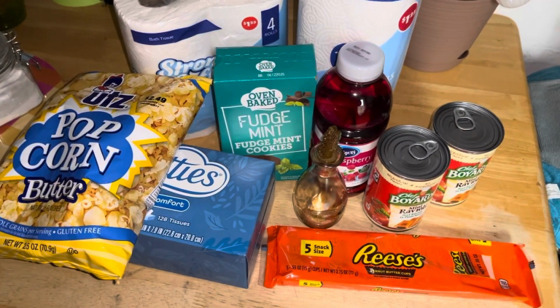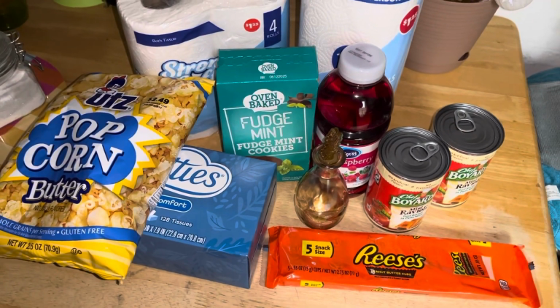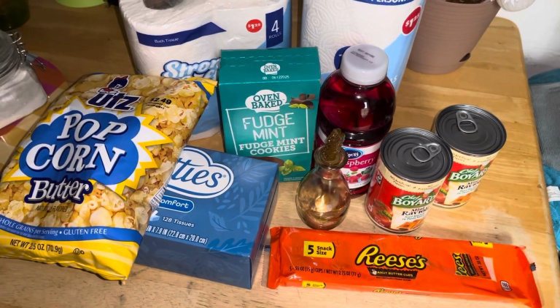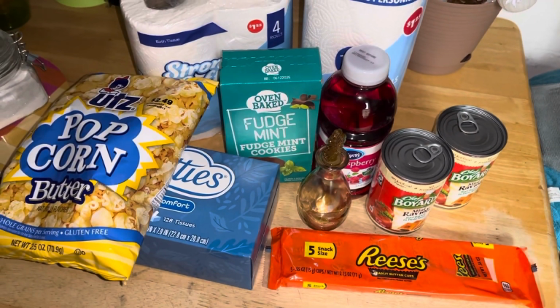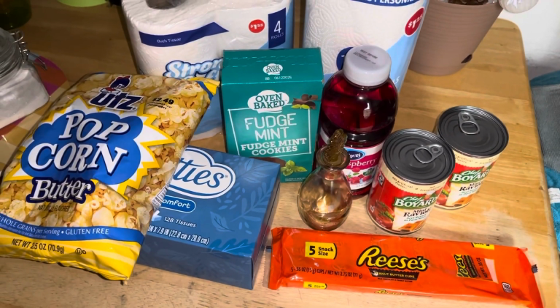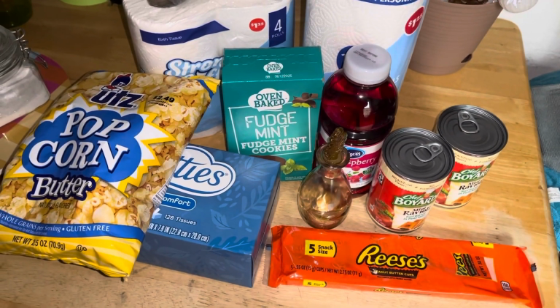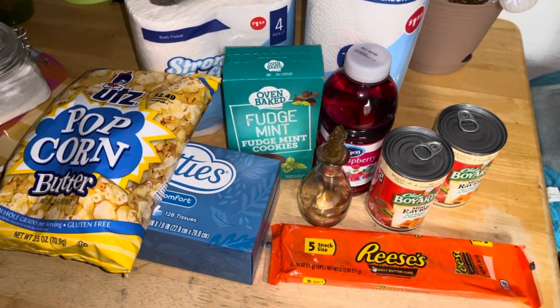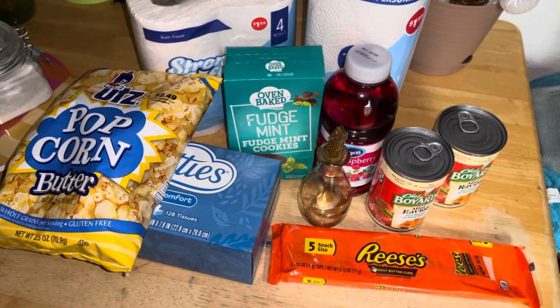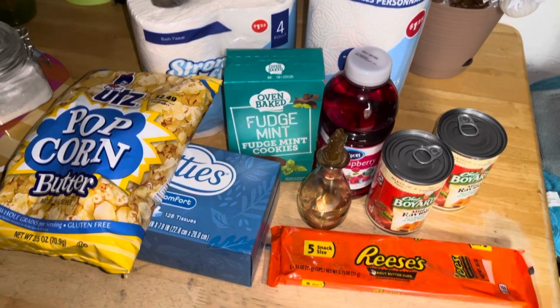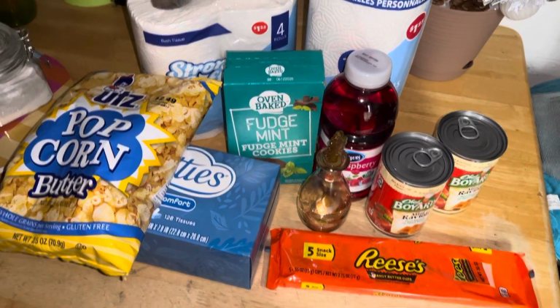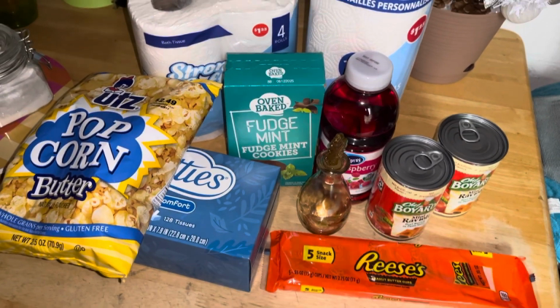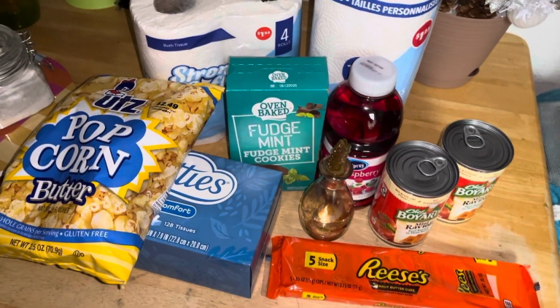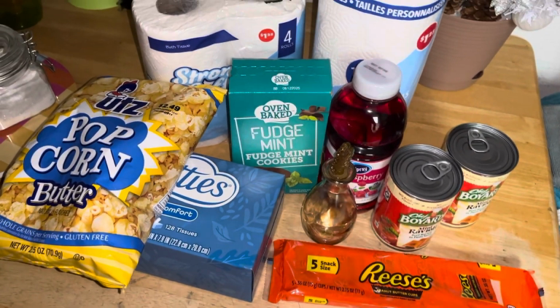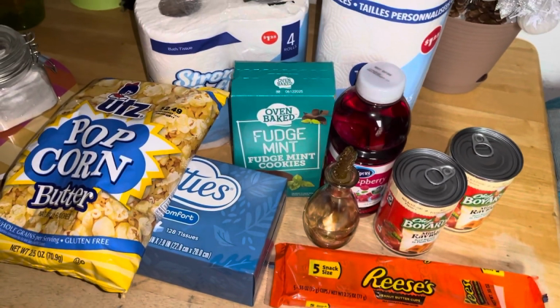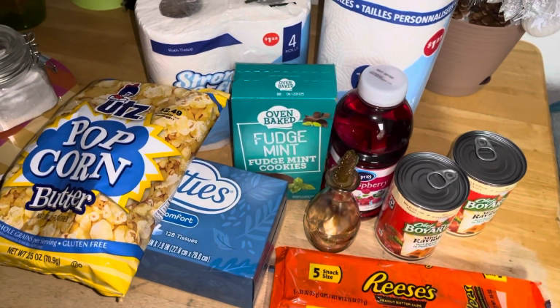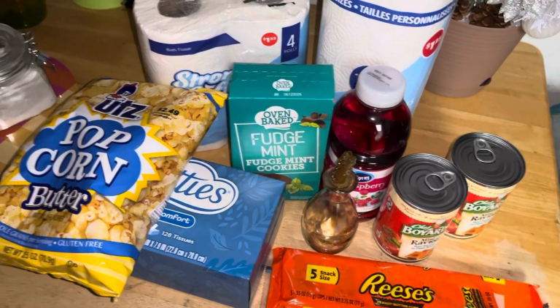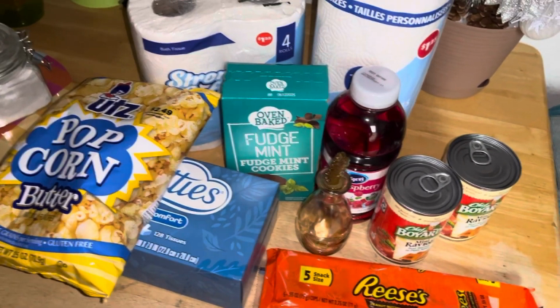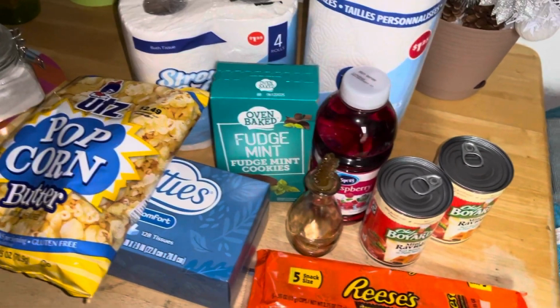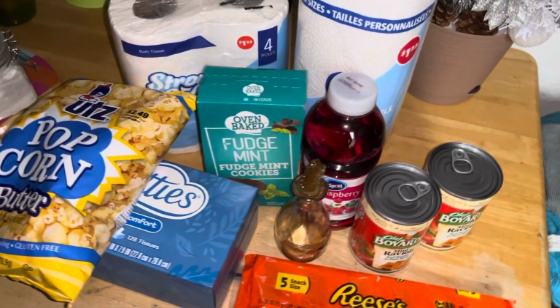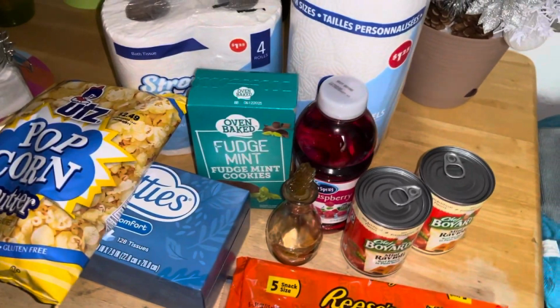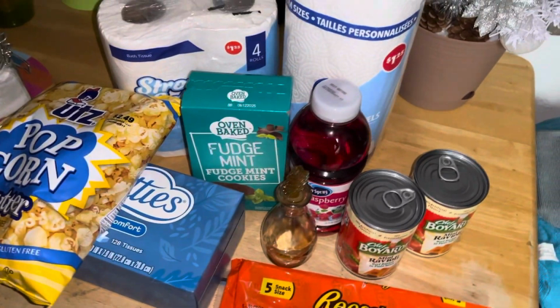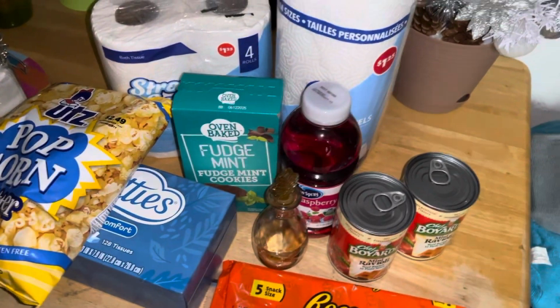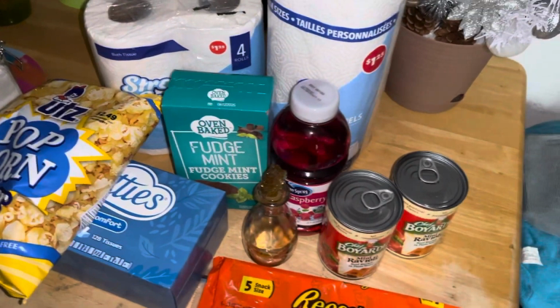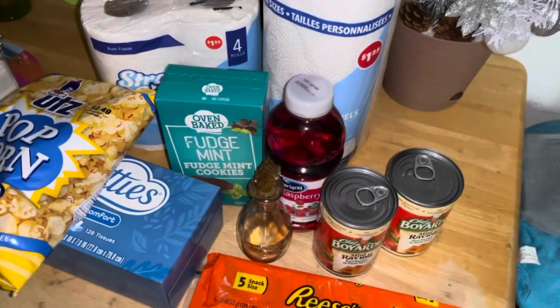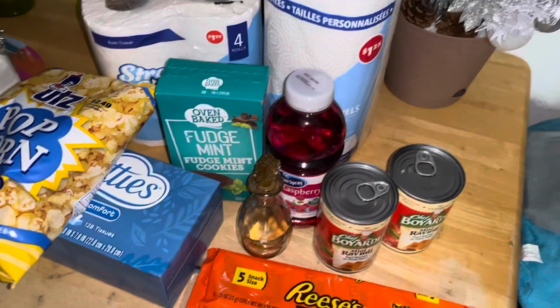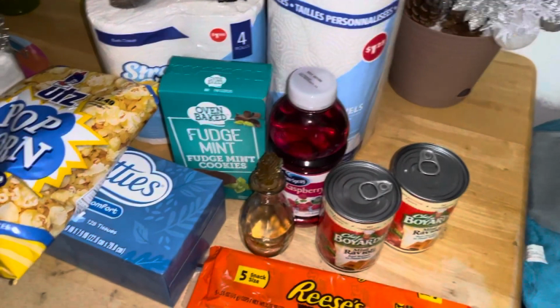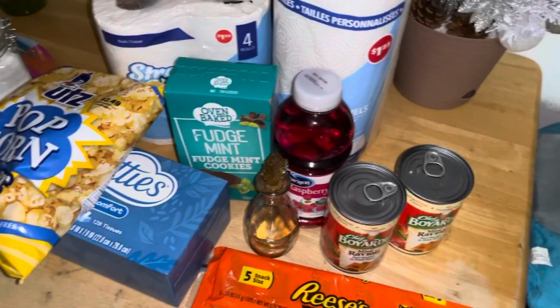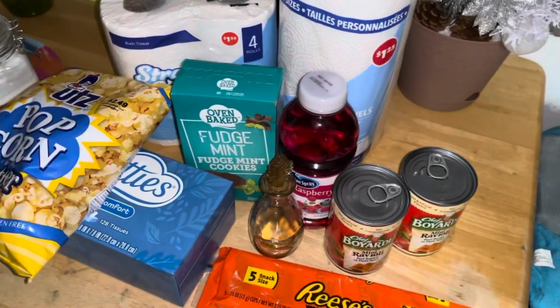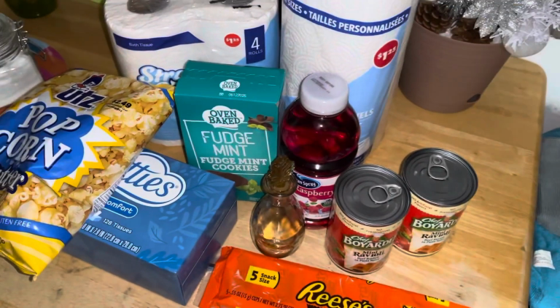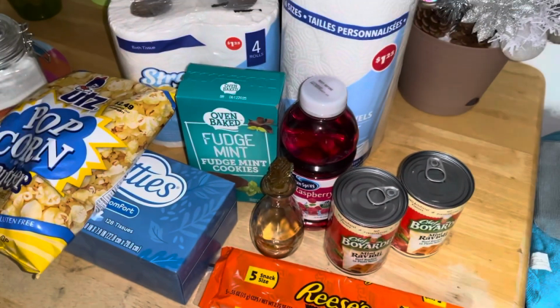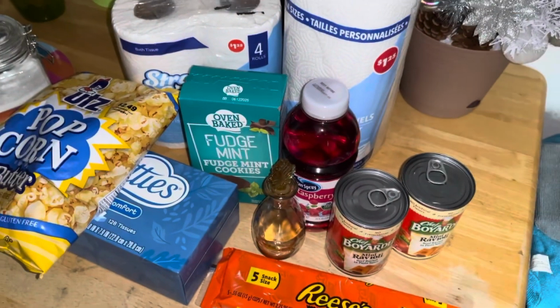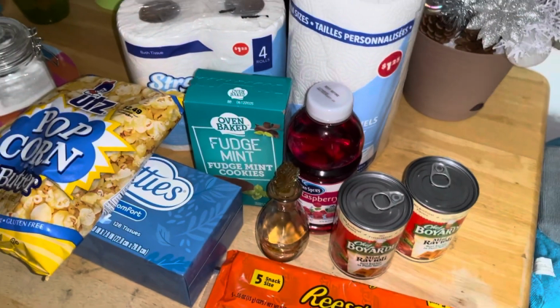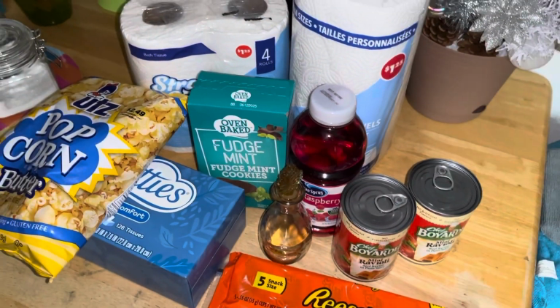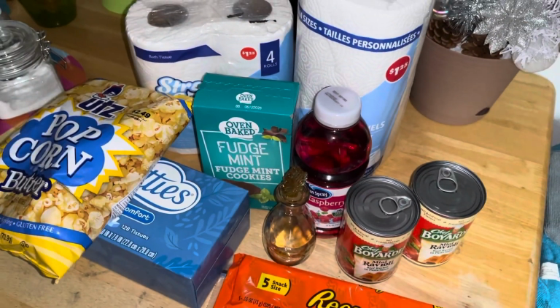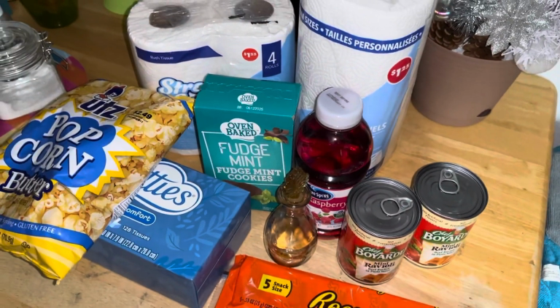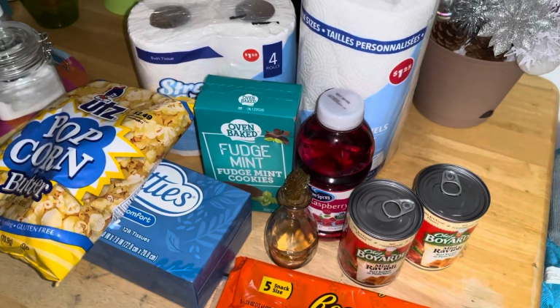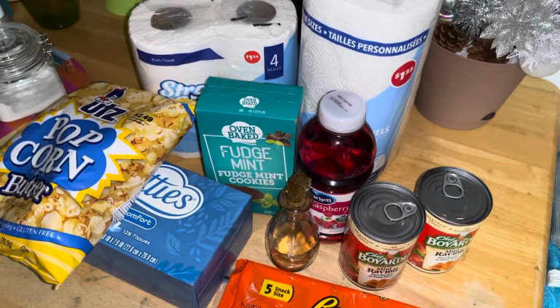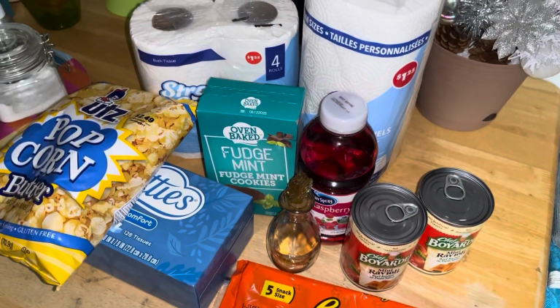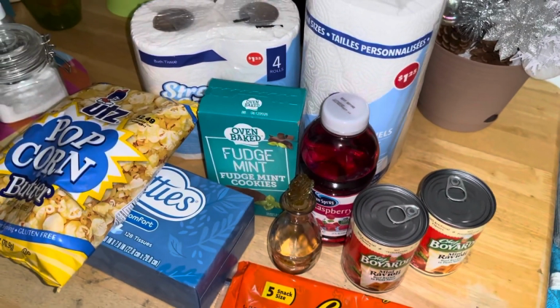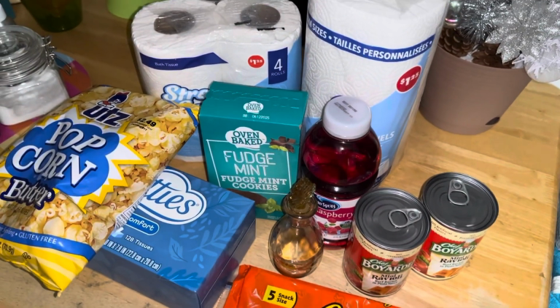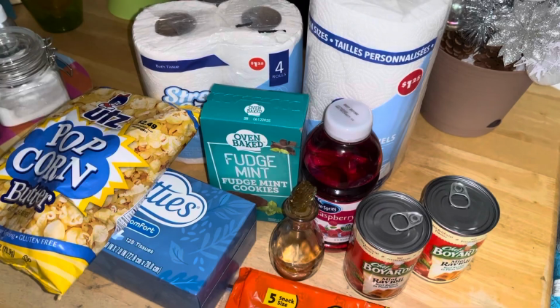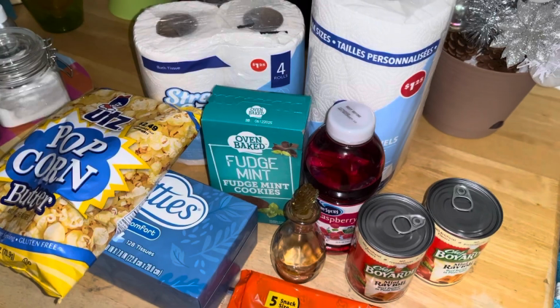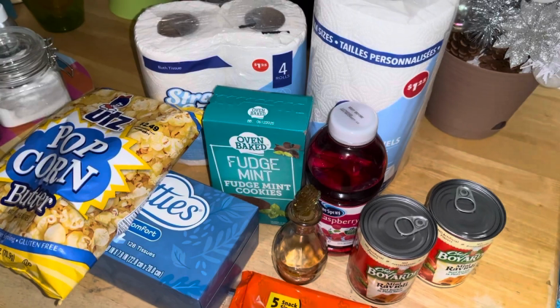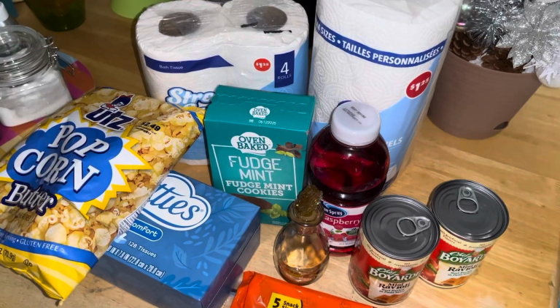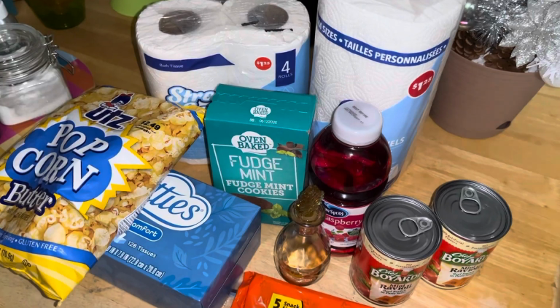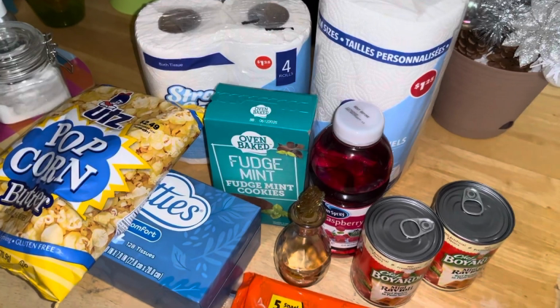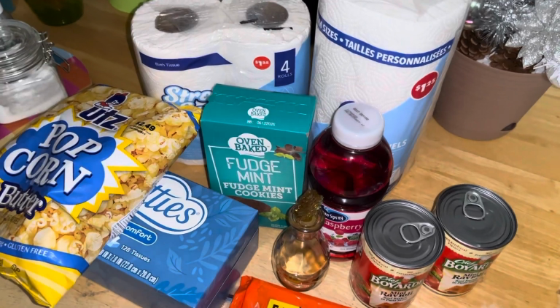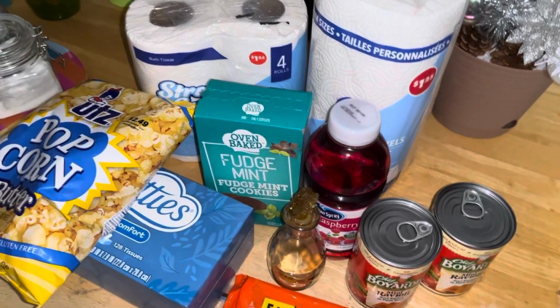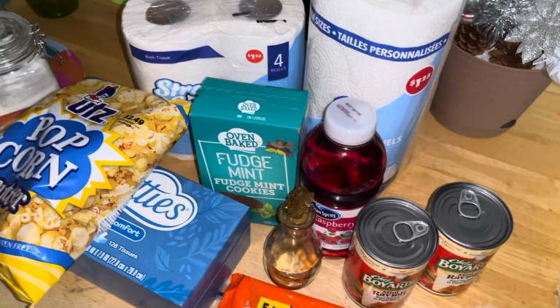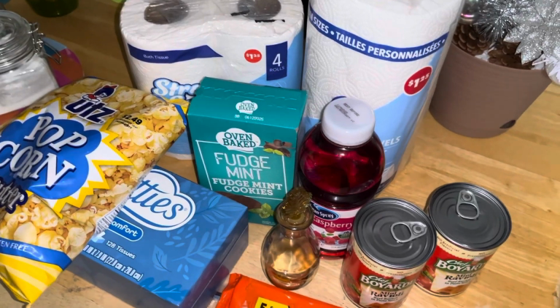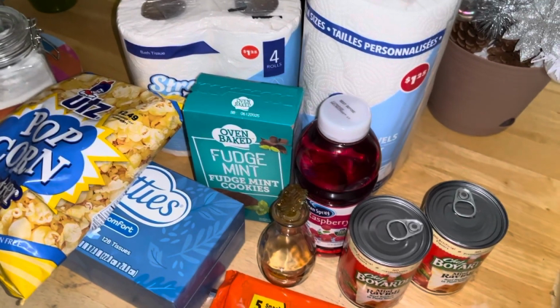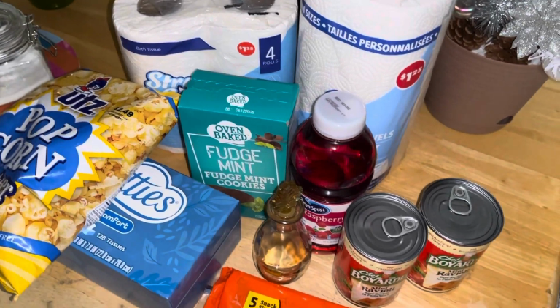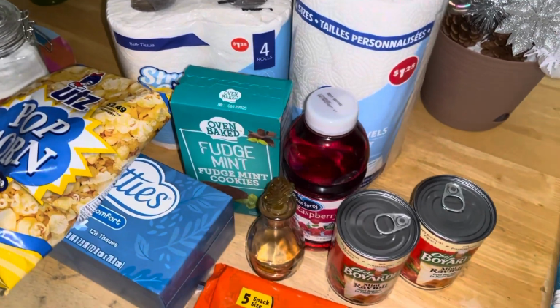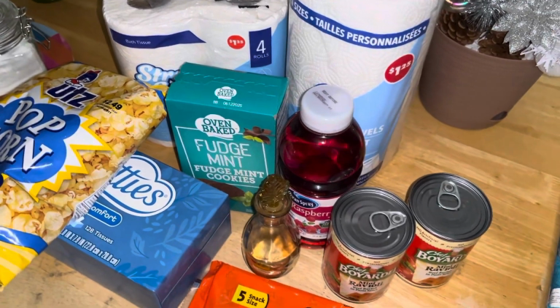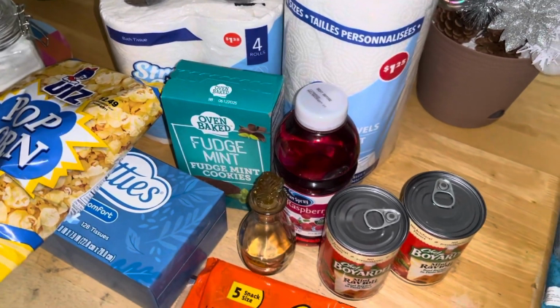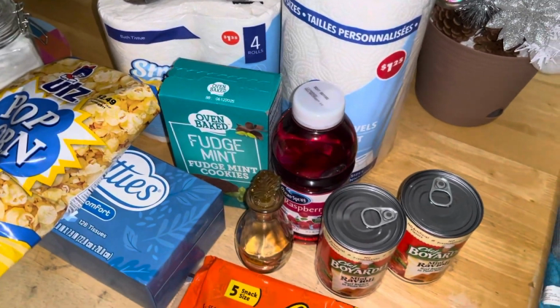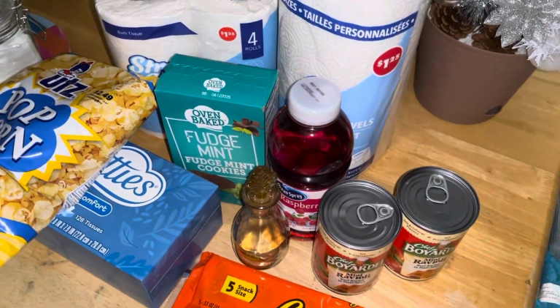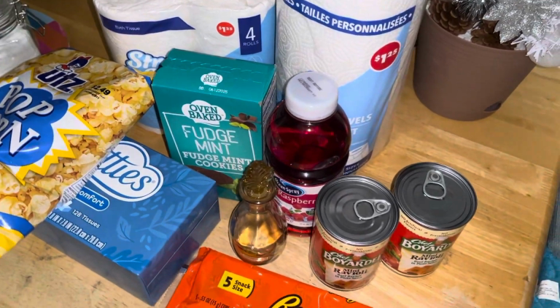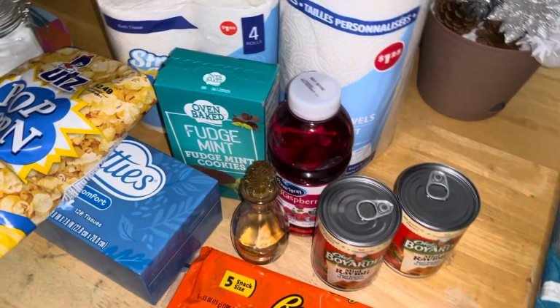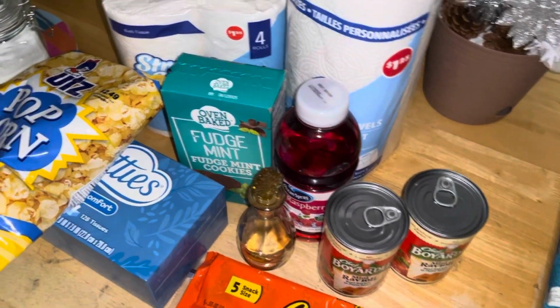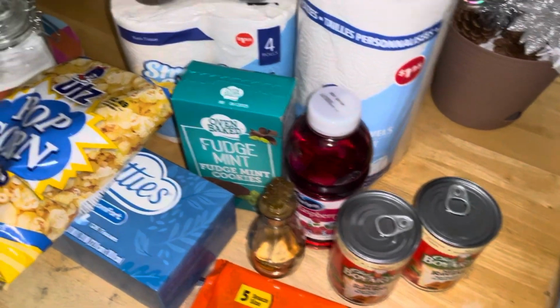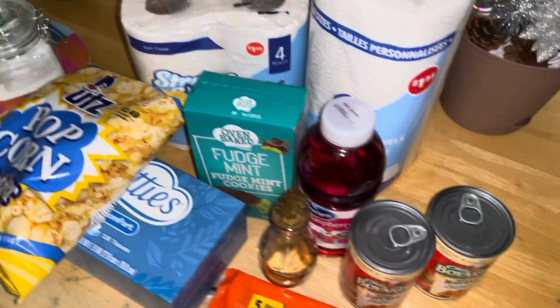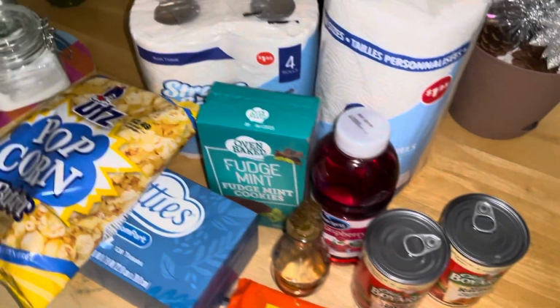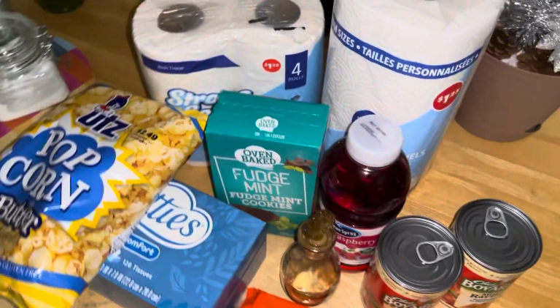Hey y'all, it is your favorite Nerdy Girl here, Nerdy Girl Reviews, and we are back with another quick Dollar Tree haul, so let's get into the good stuff.